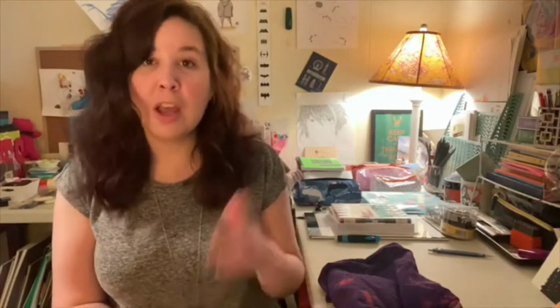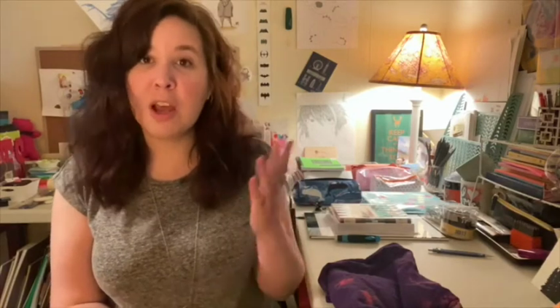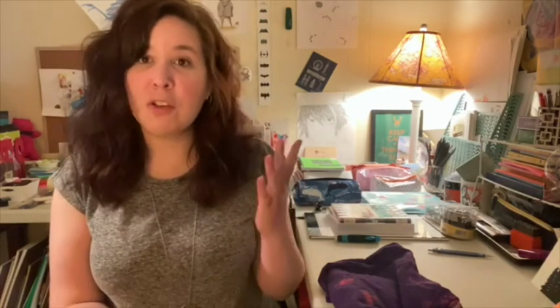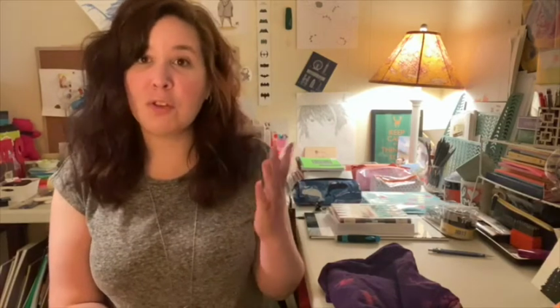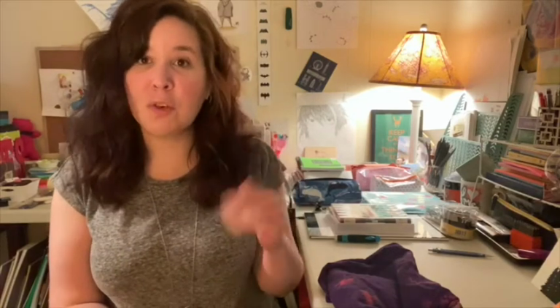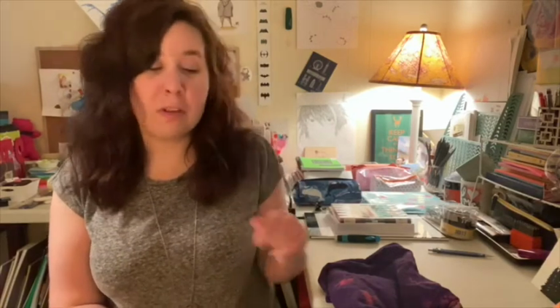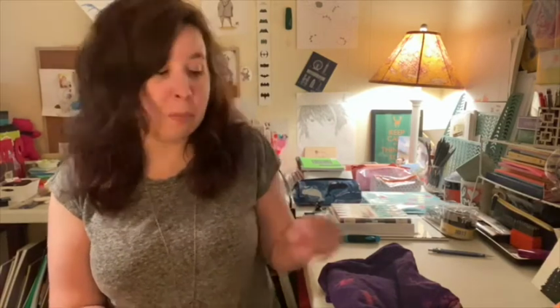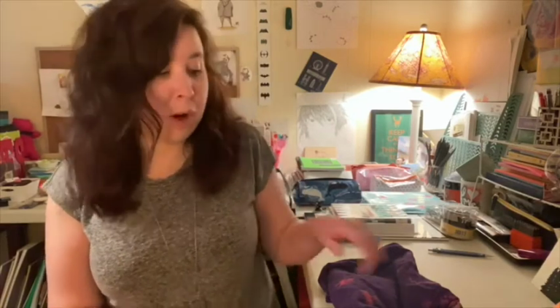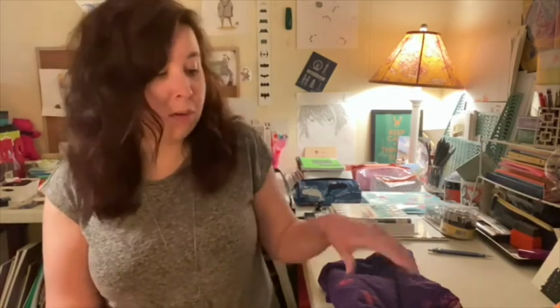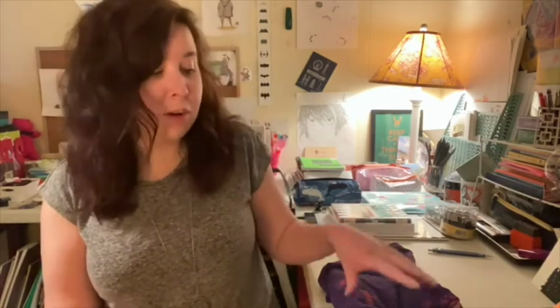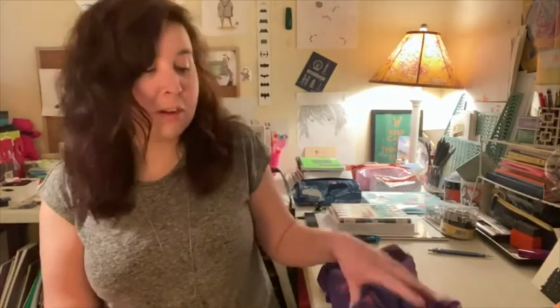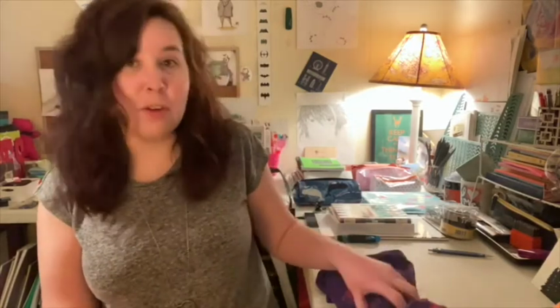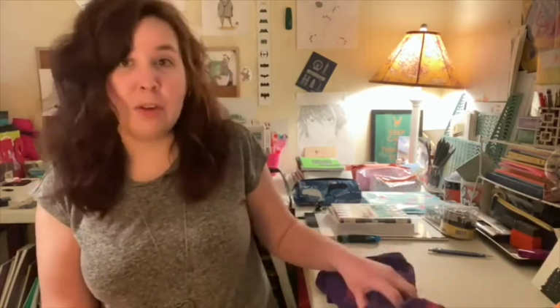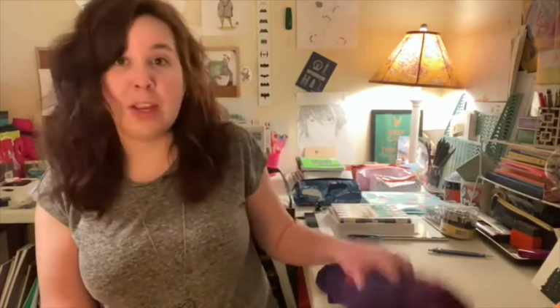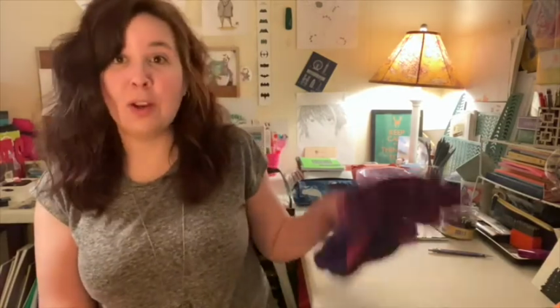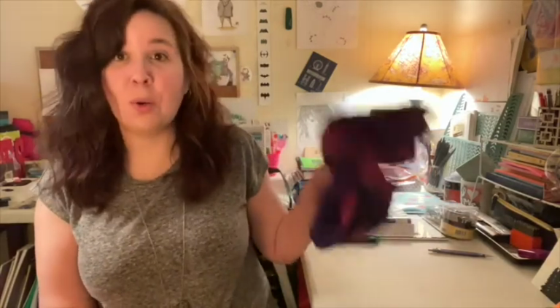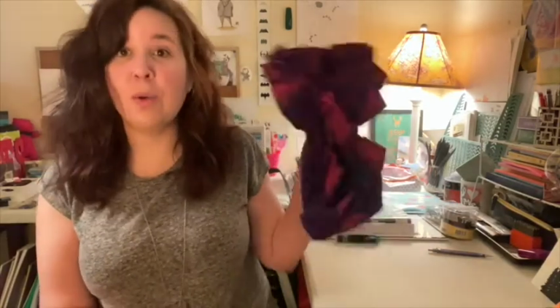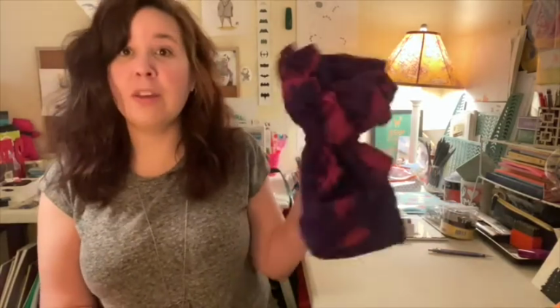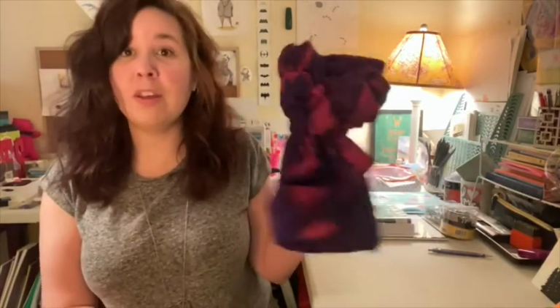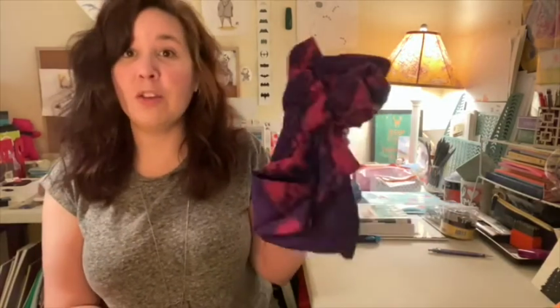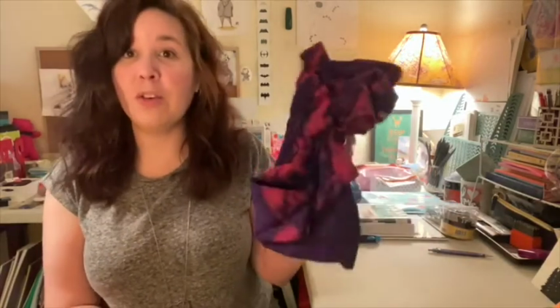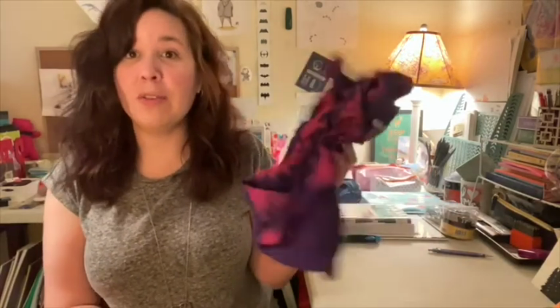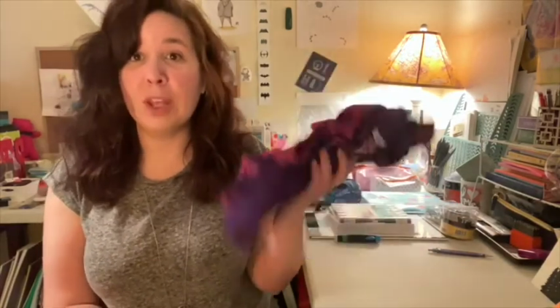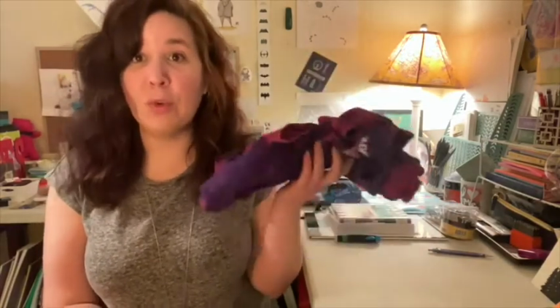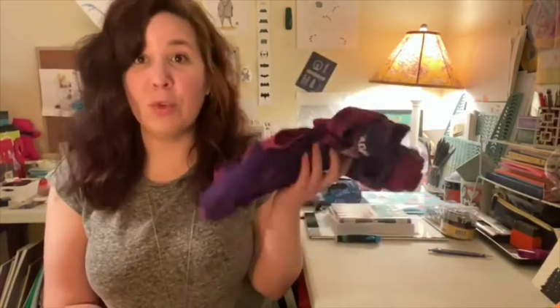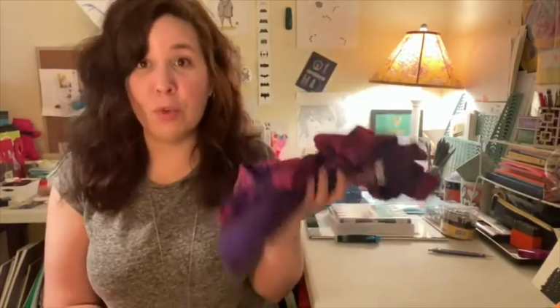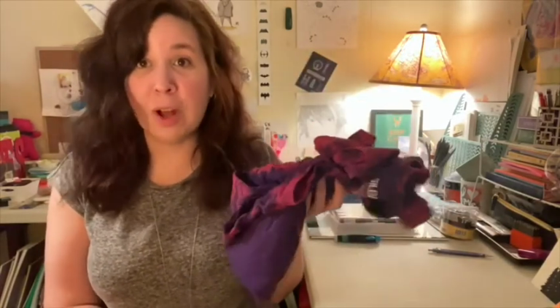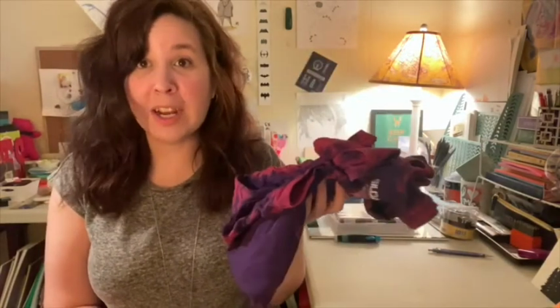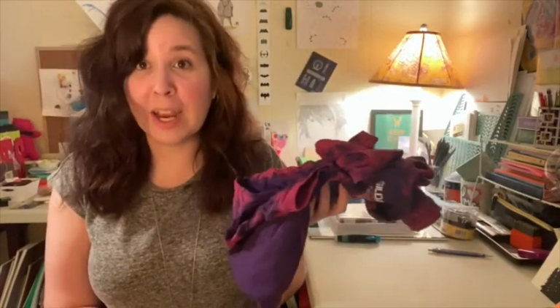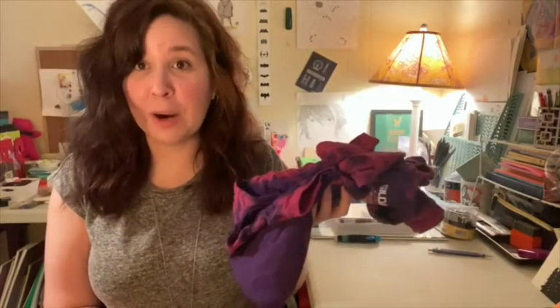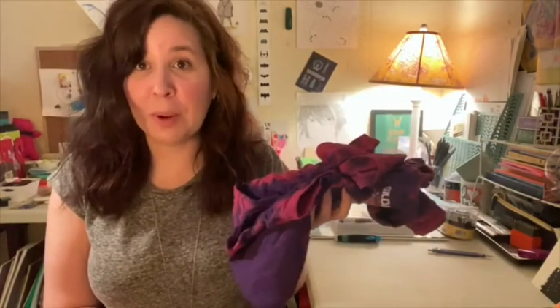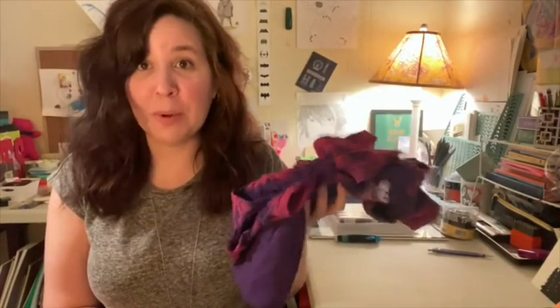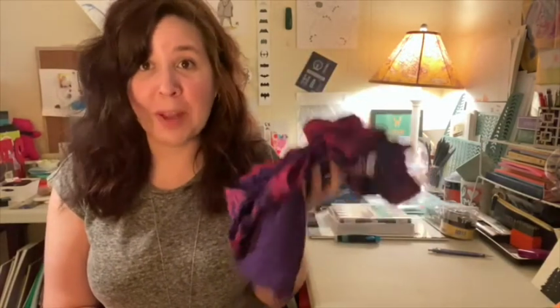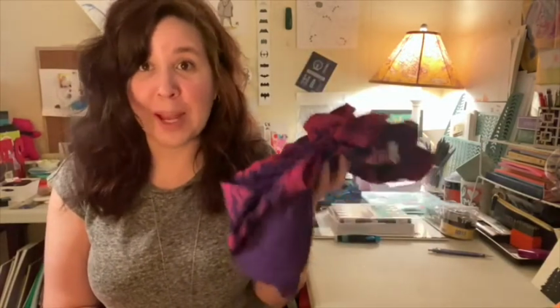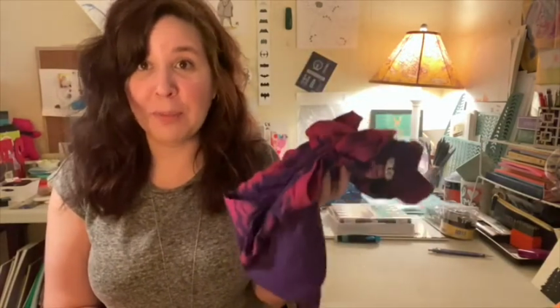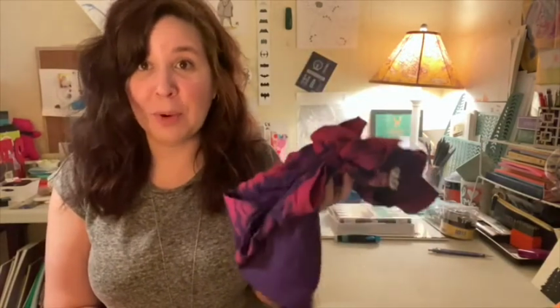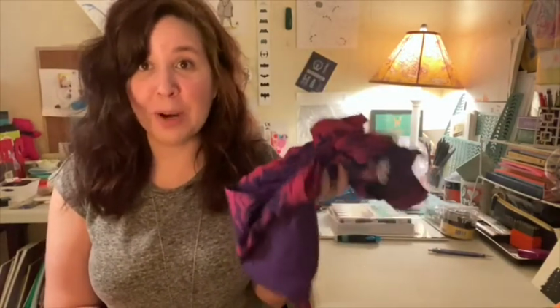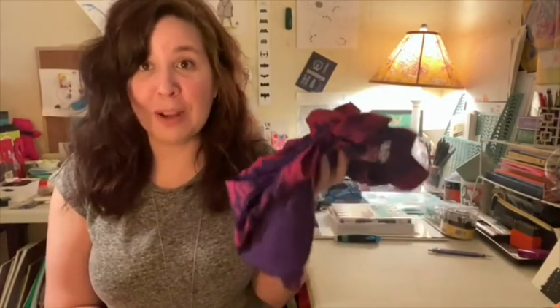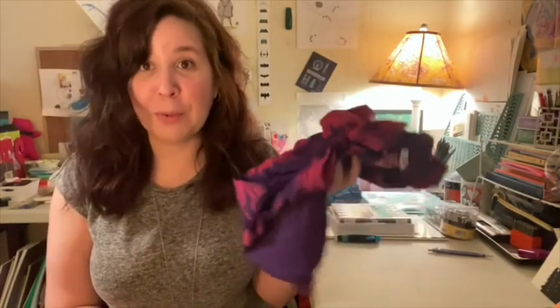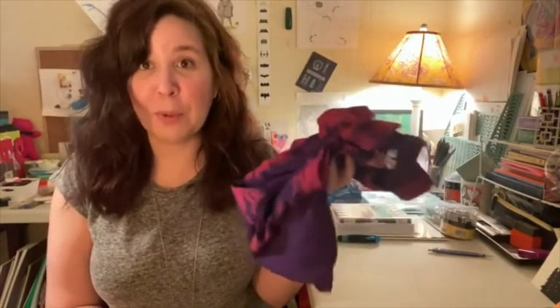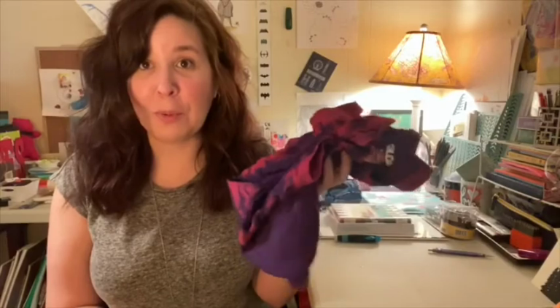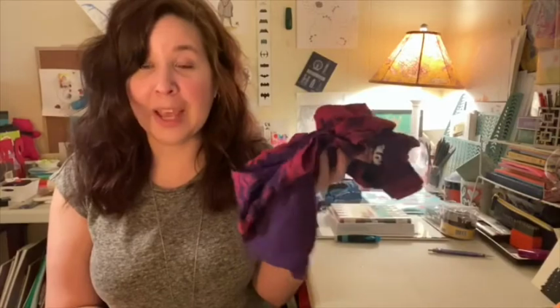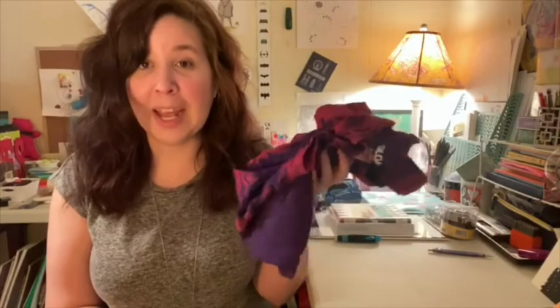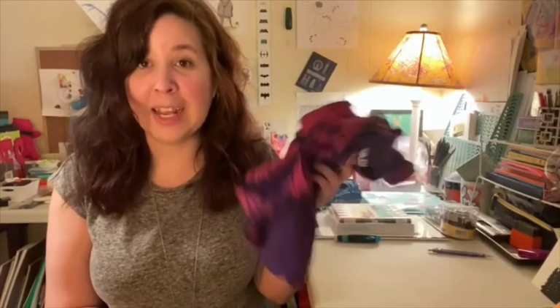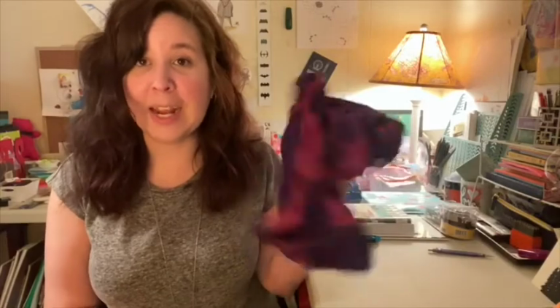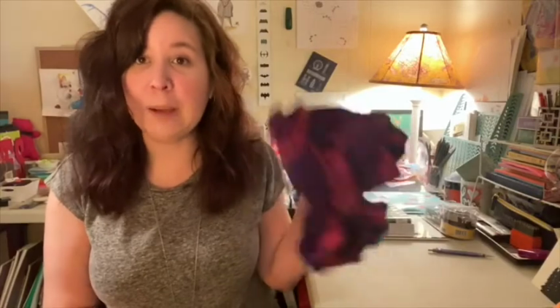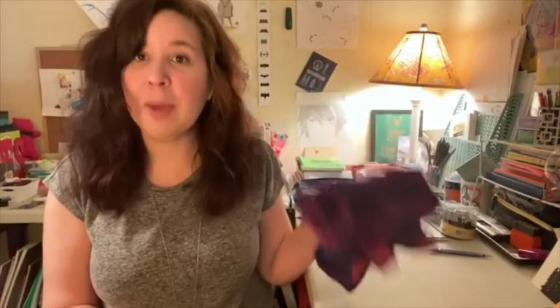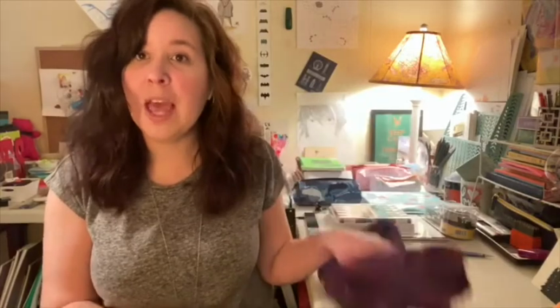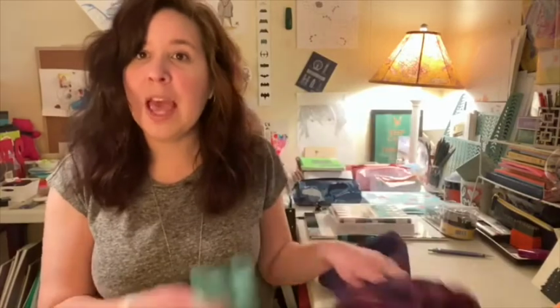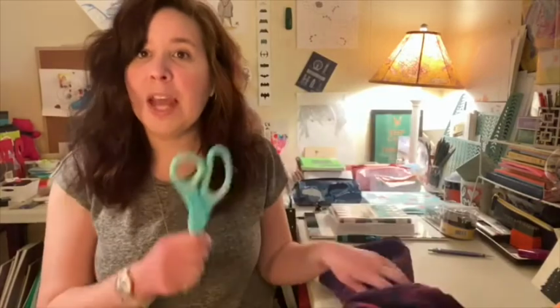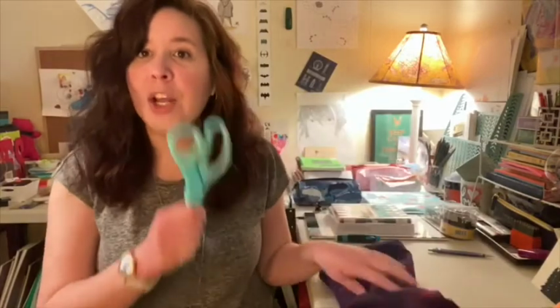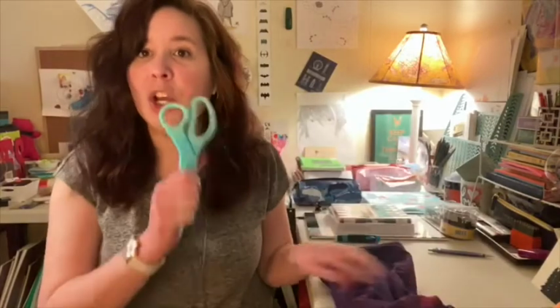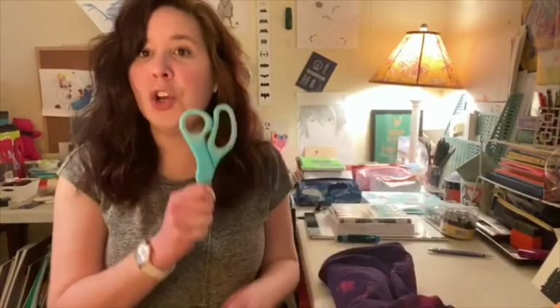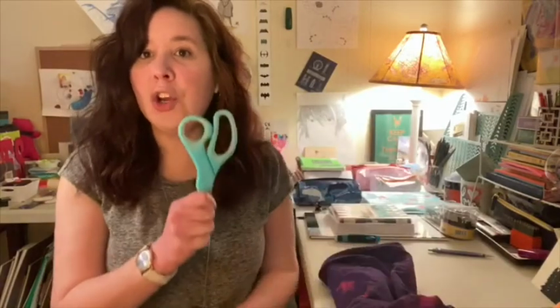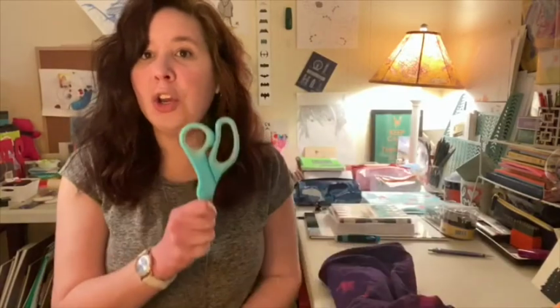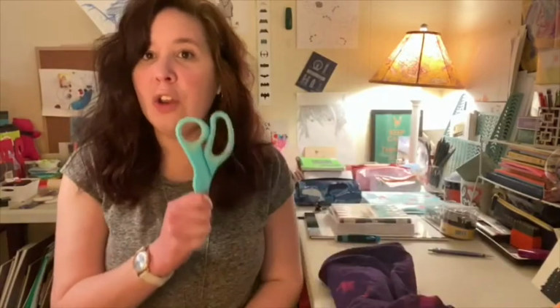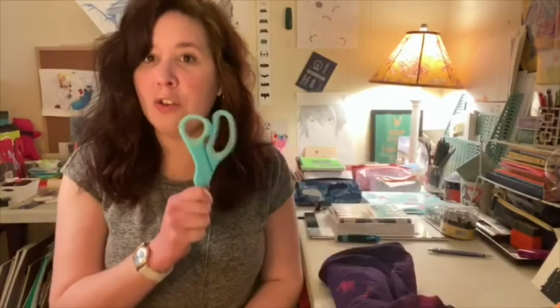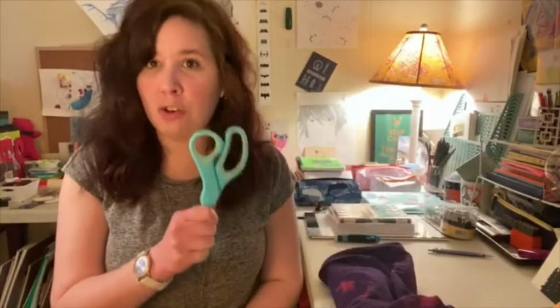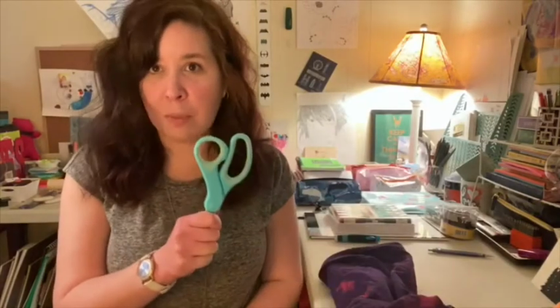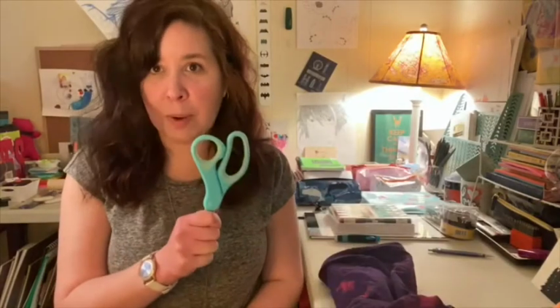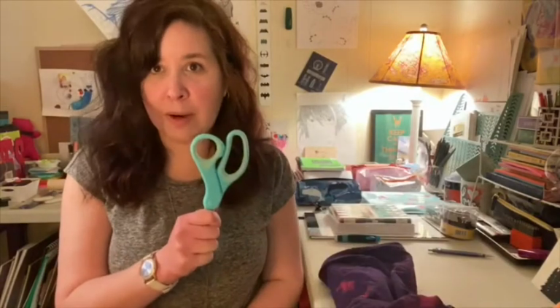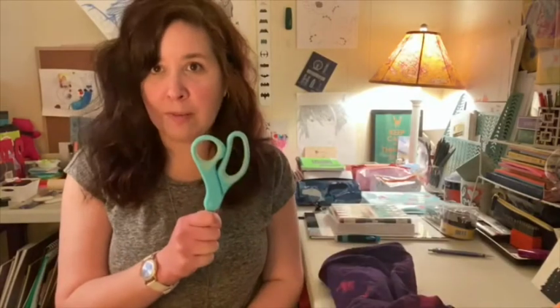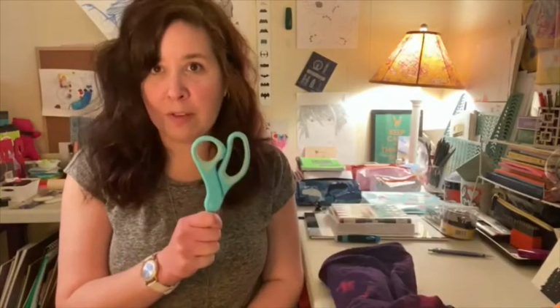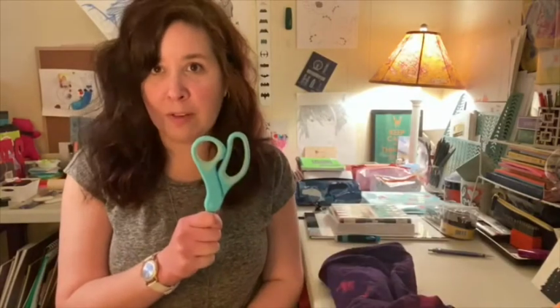For this project, you'll need an old t-shirt that you do not care about anymore, as we will be cutting it up, and a good sharp pair of scissors.